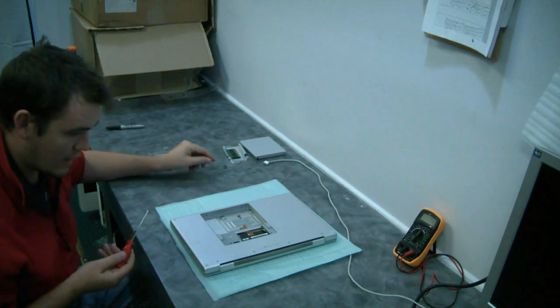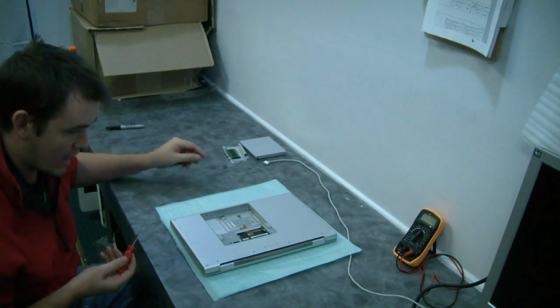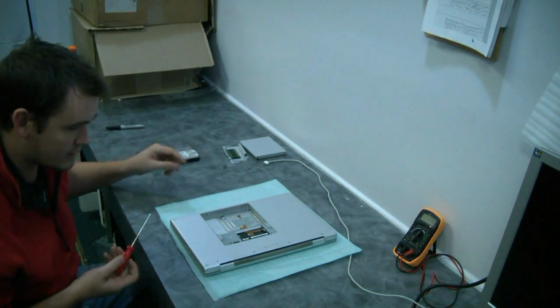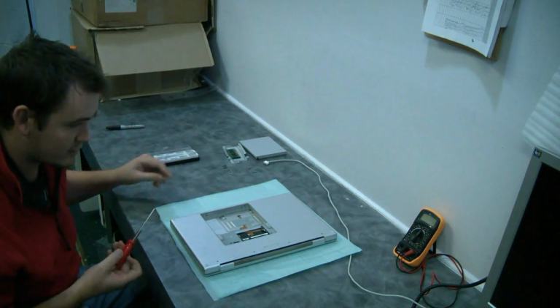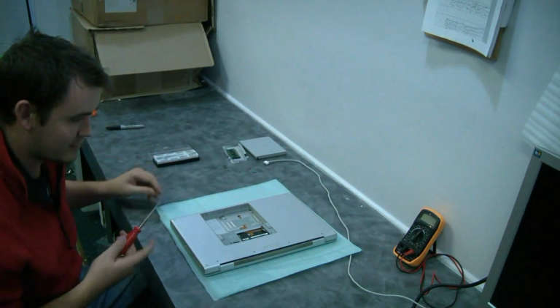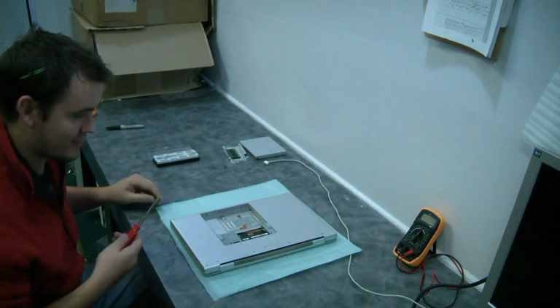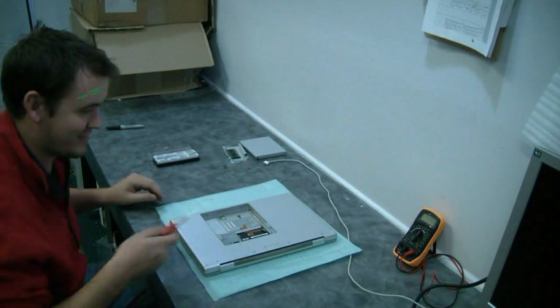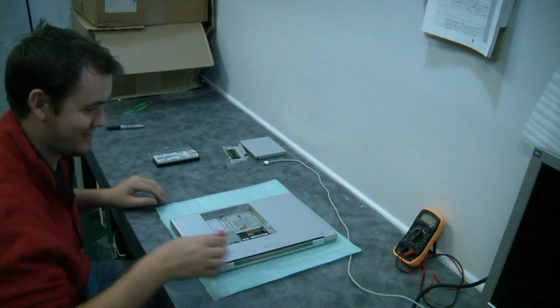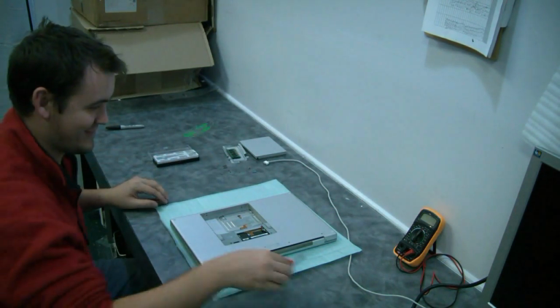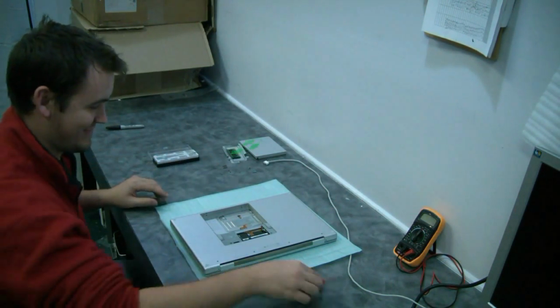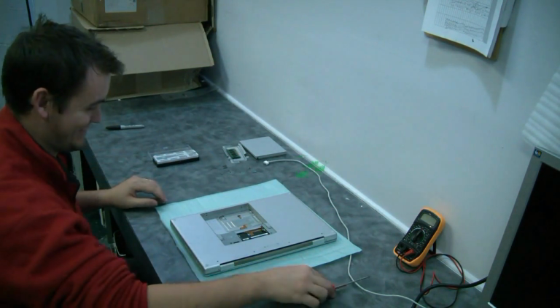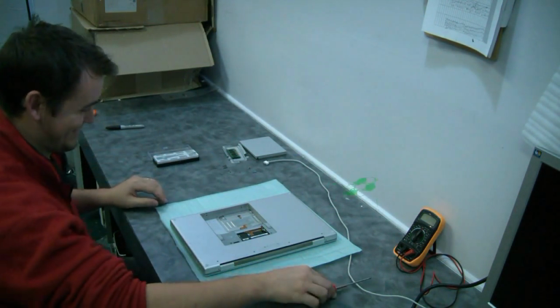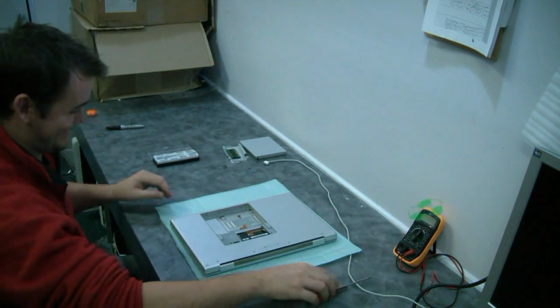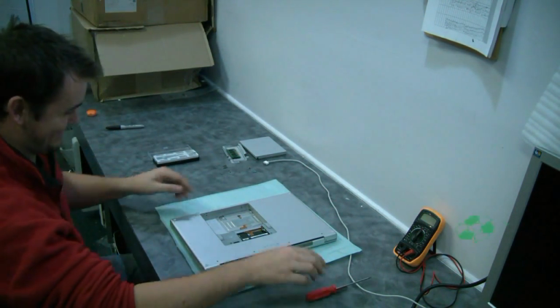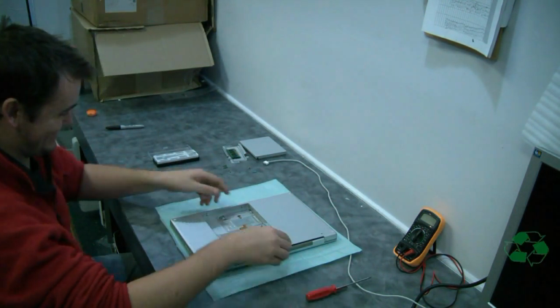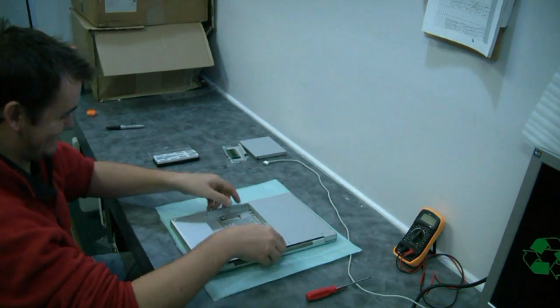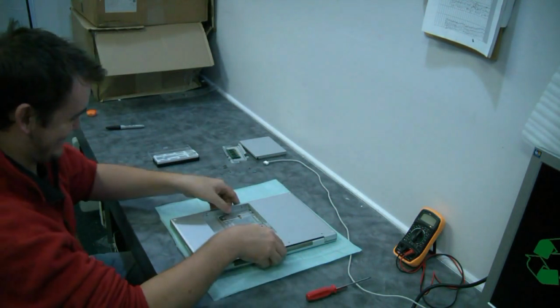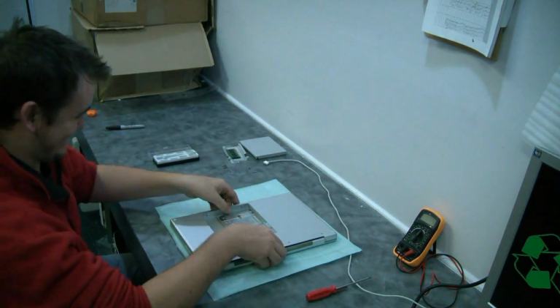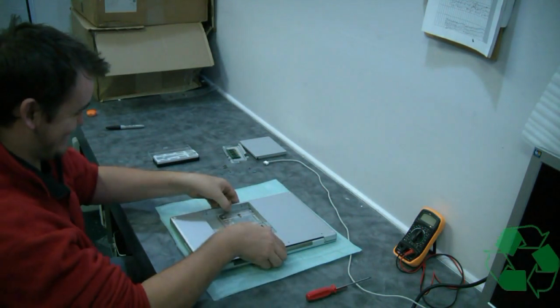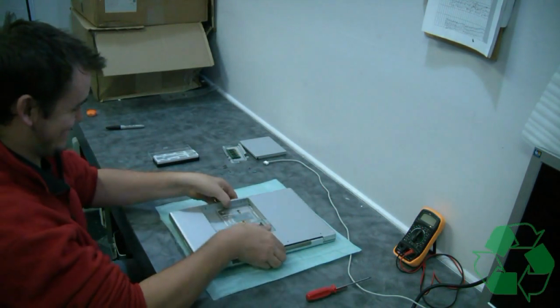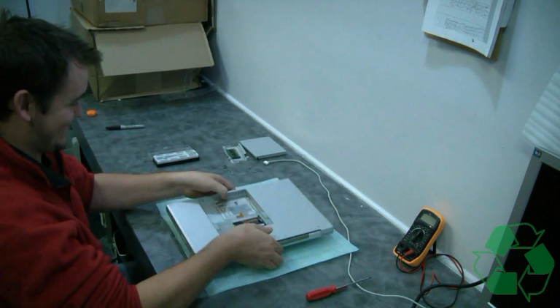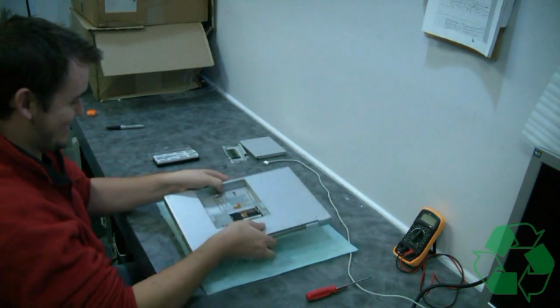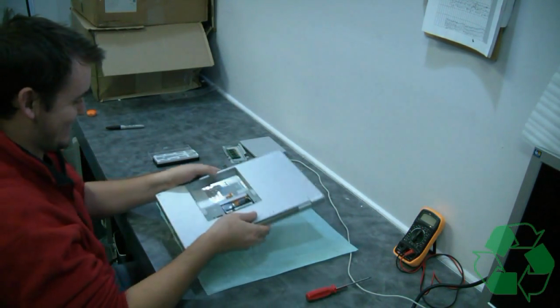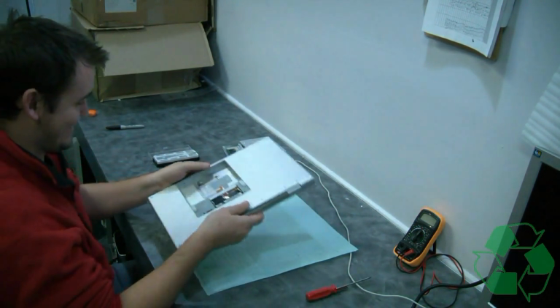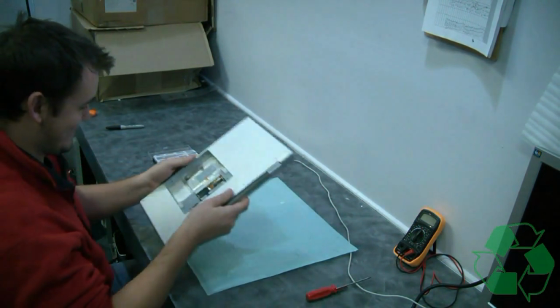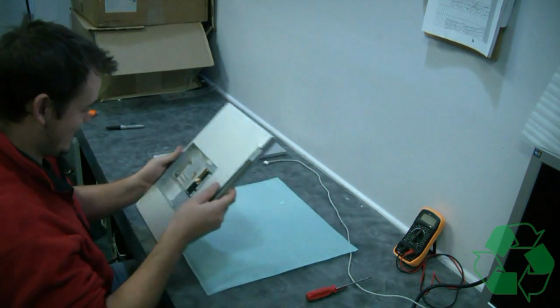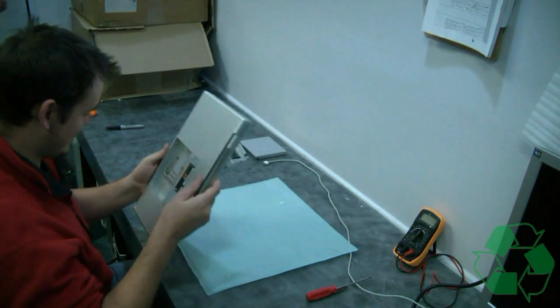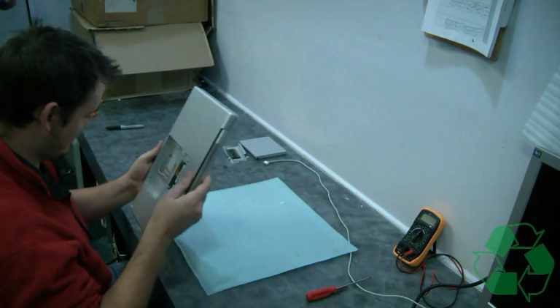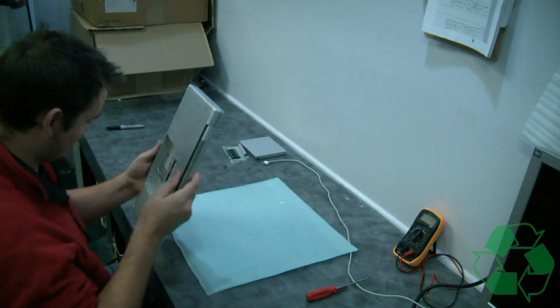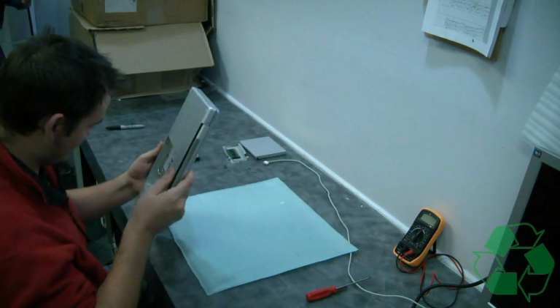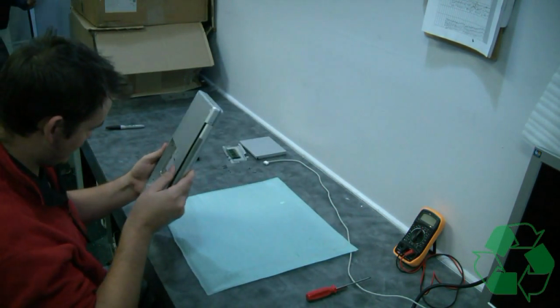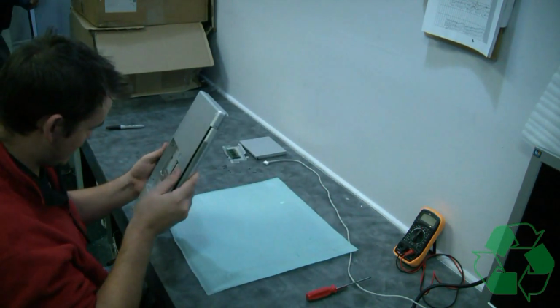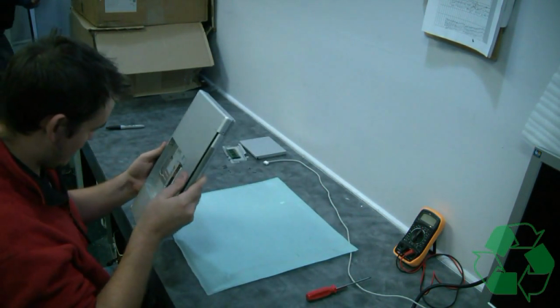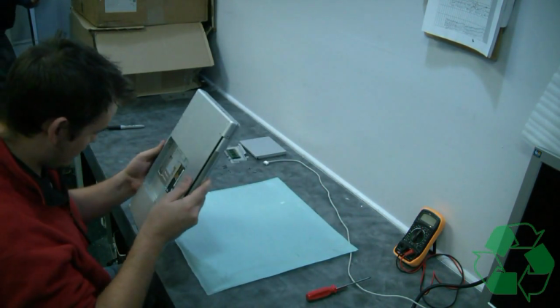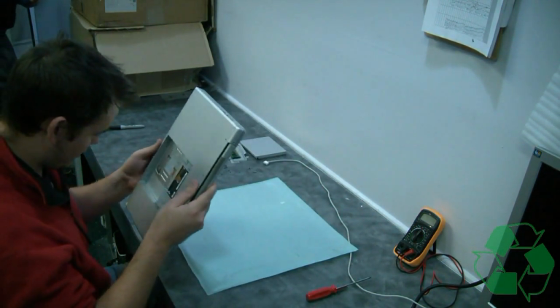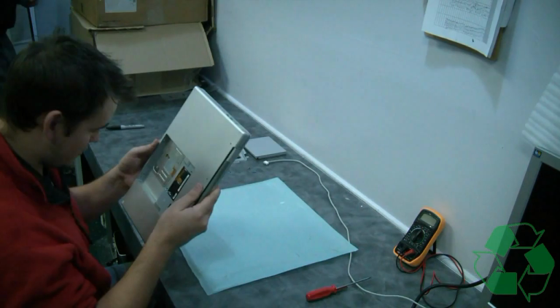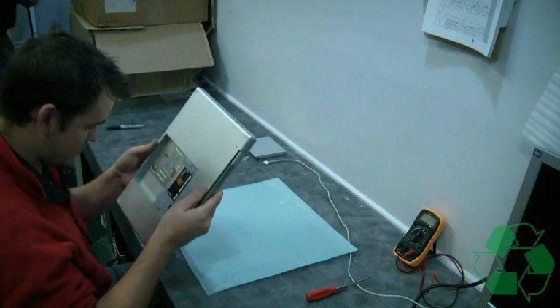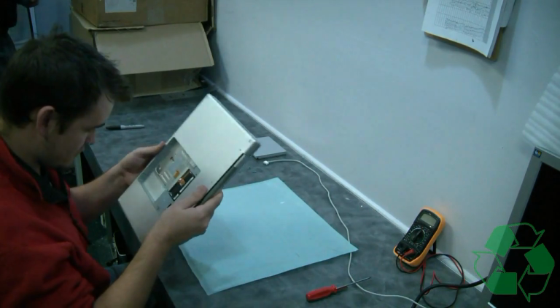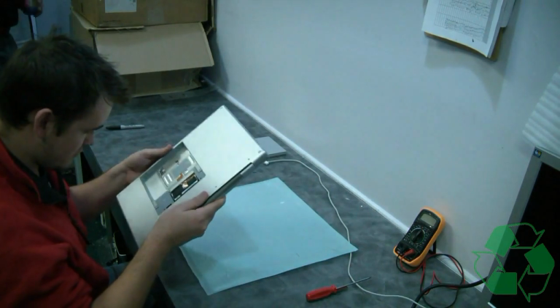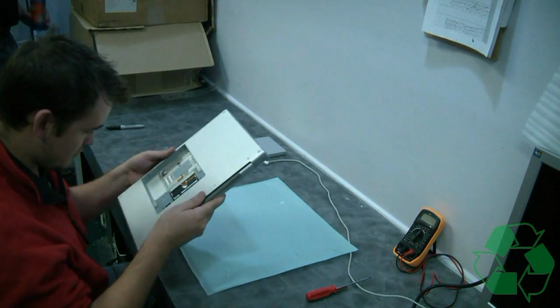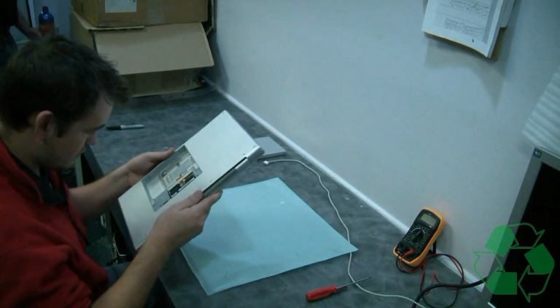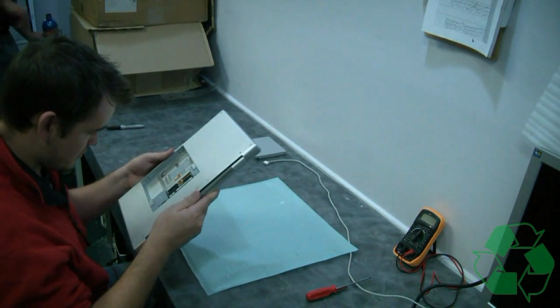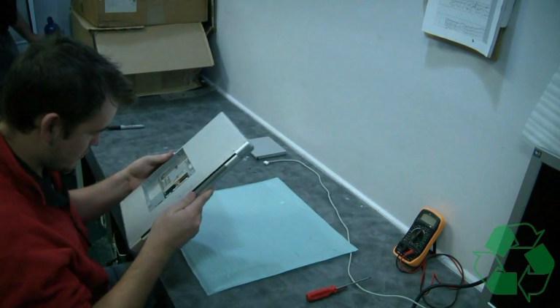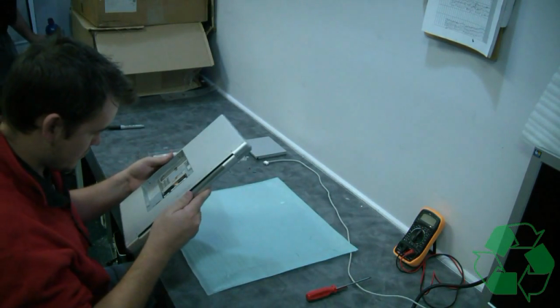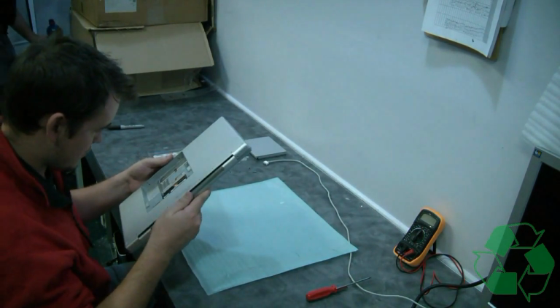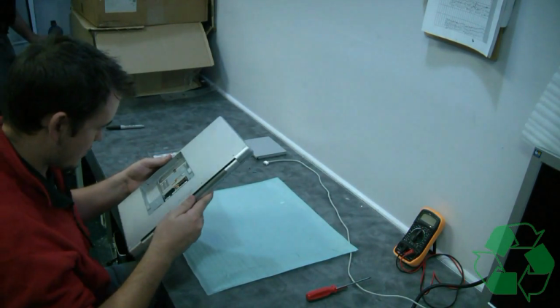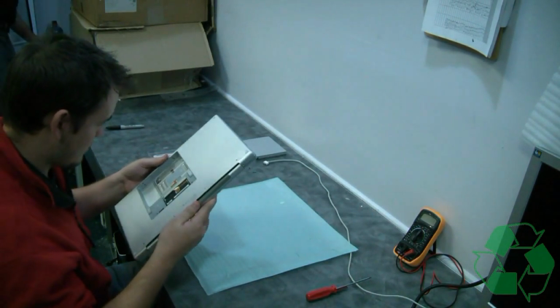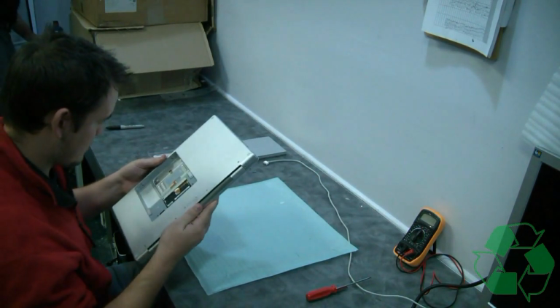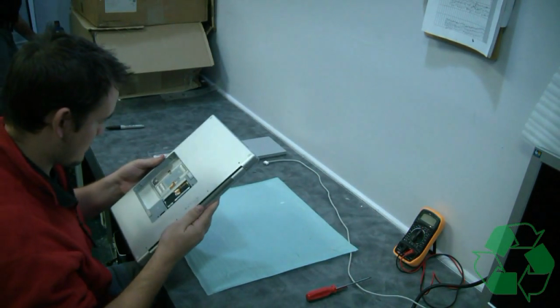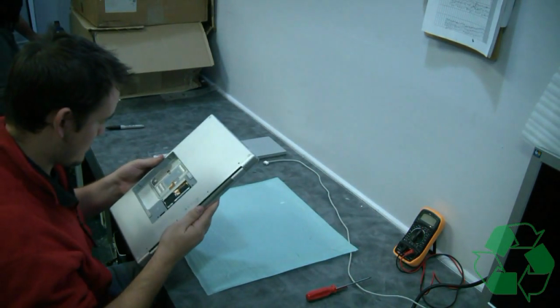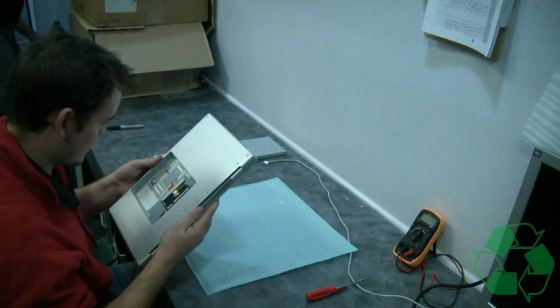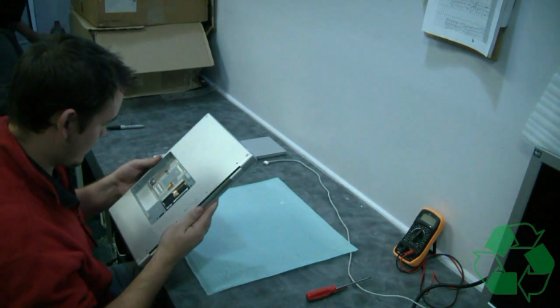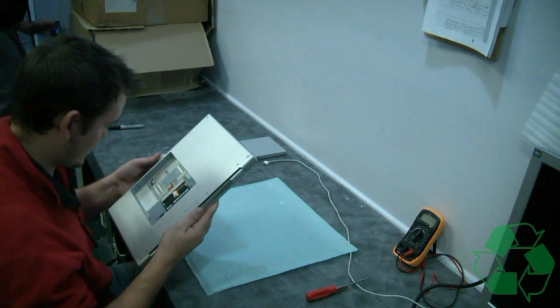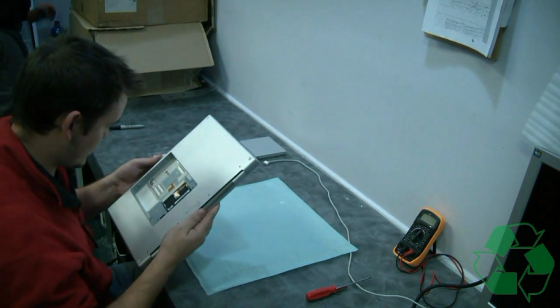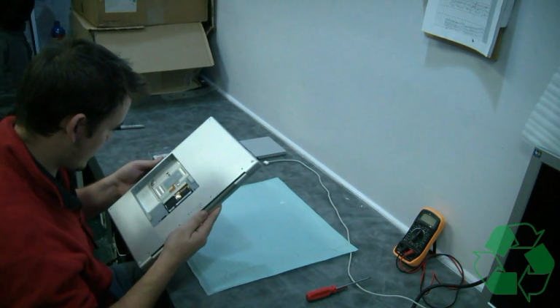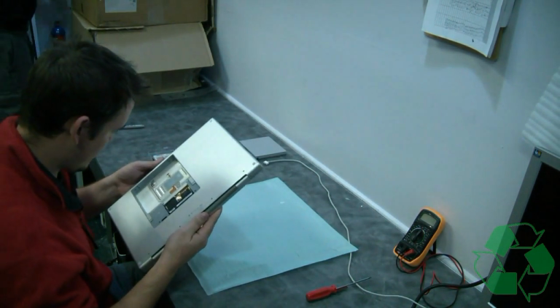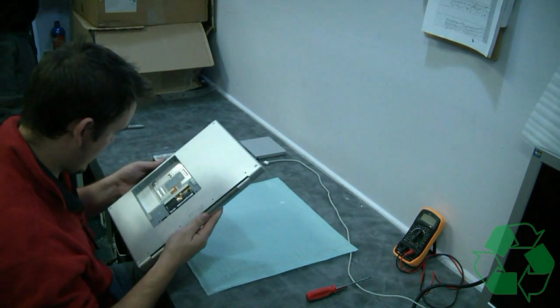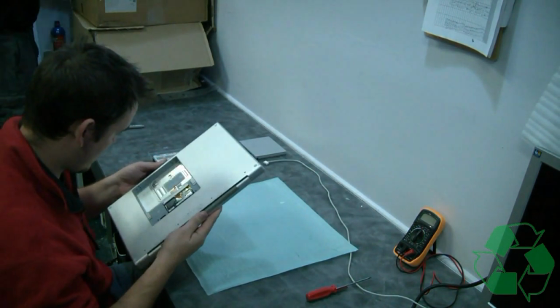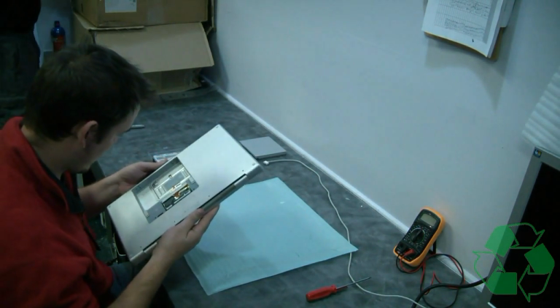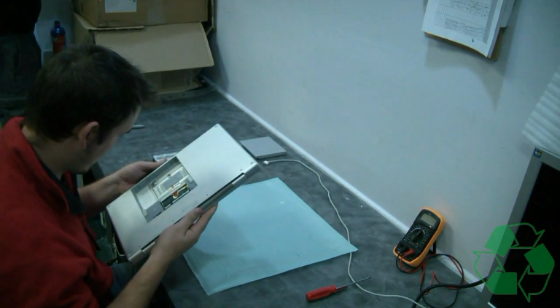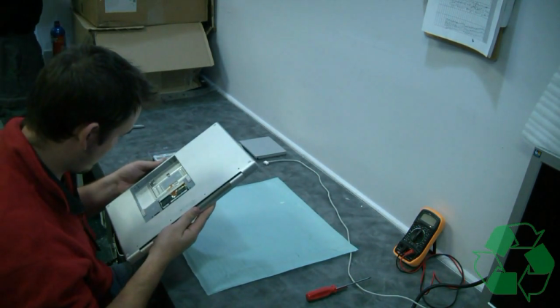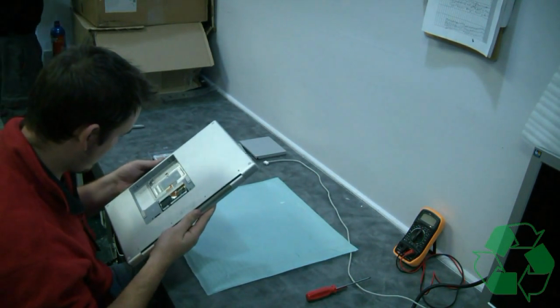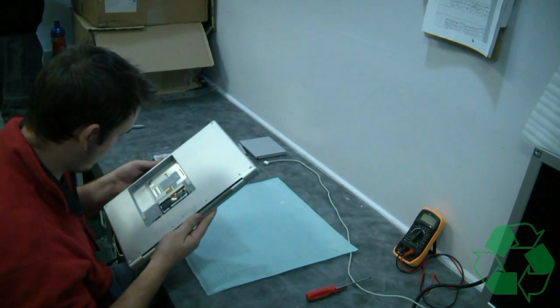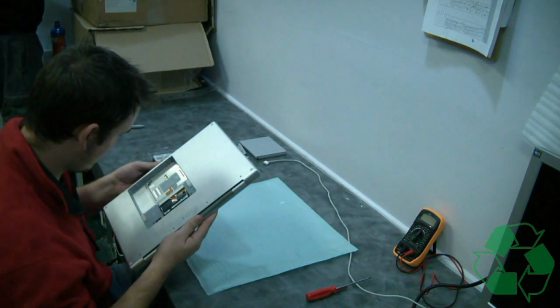You'd be surprised when we pull these guys apart what we see inside. Cats? Yeah — sometimes a dog, or at least enough hair to cover one.